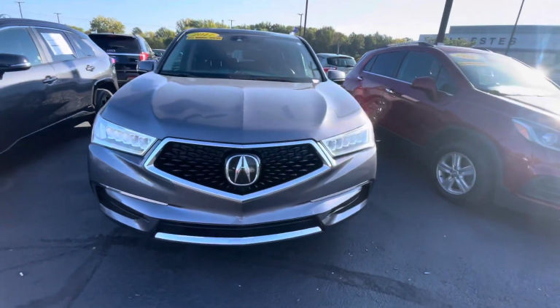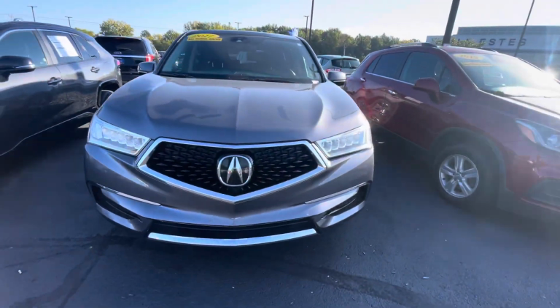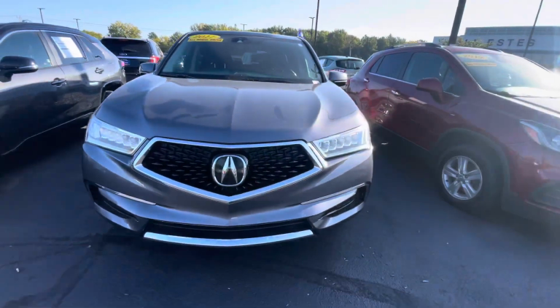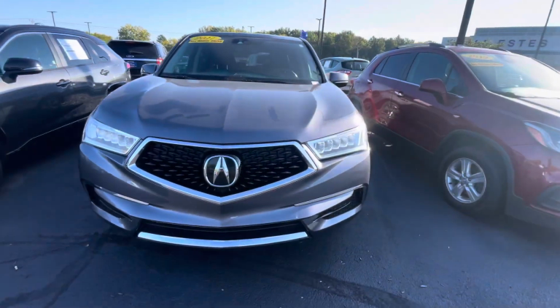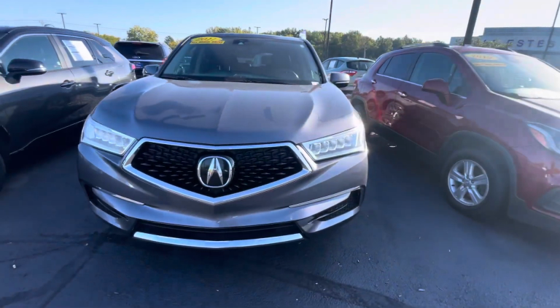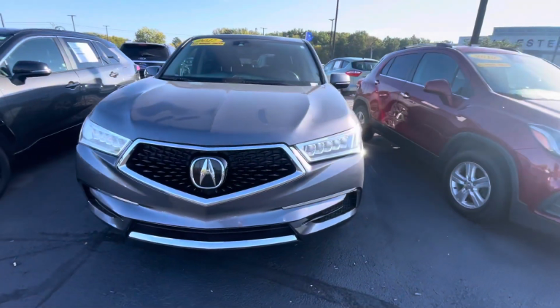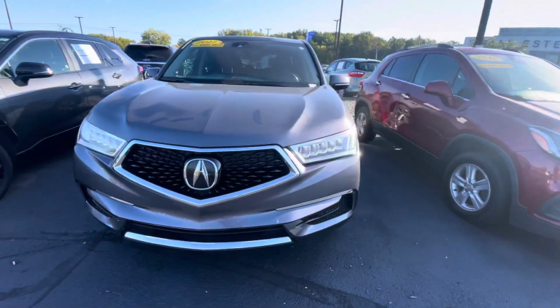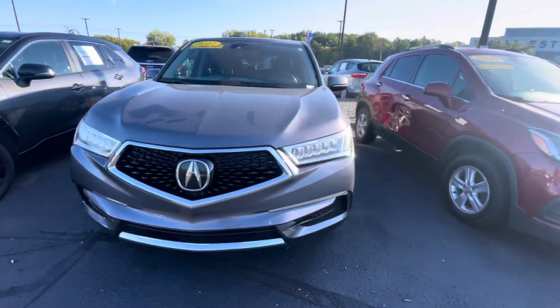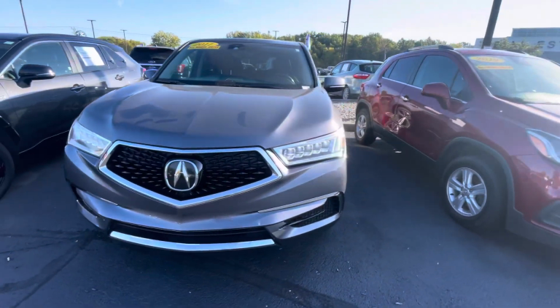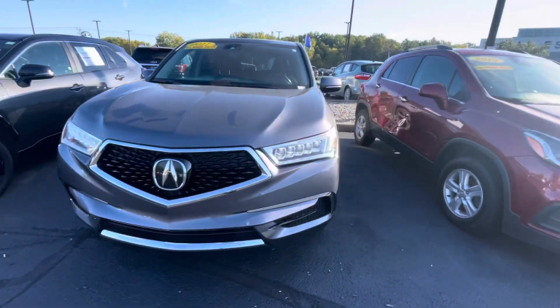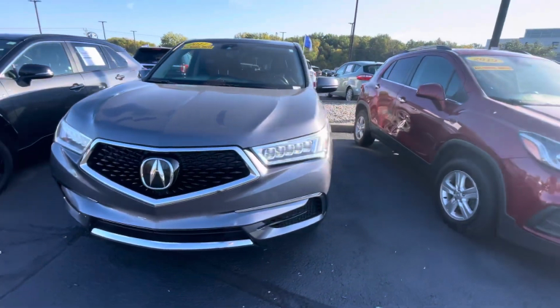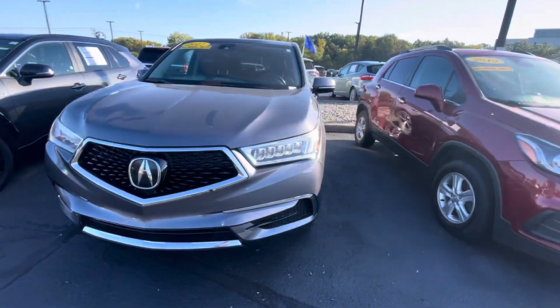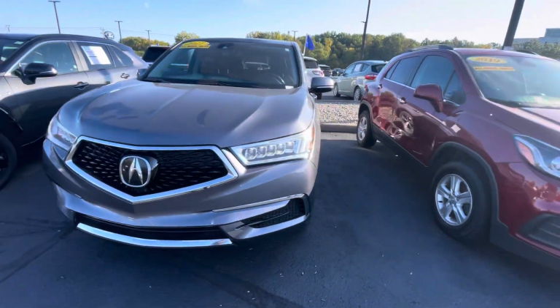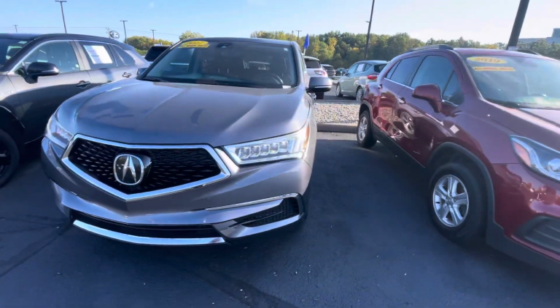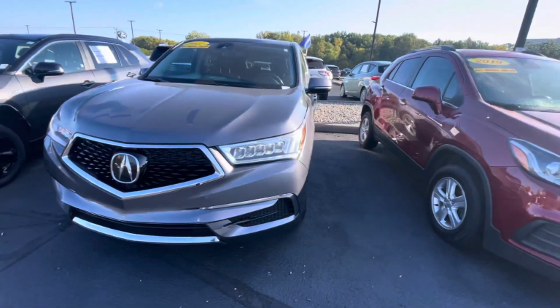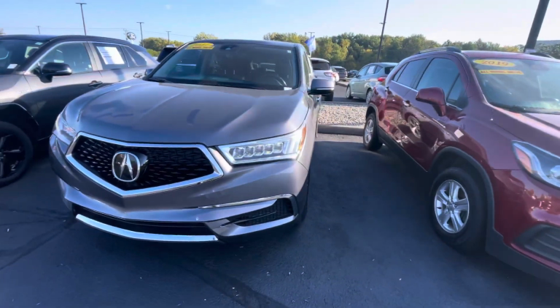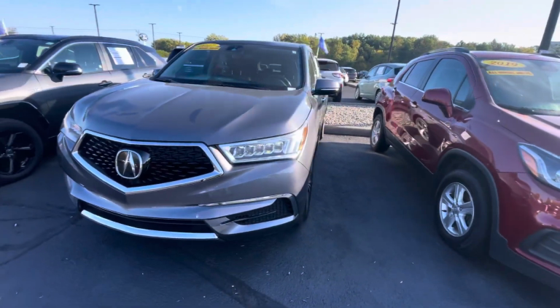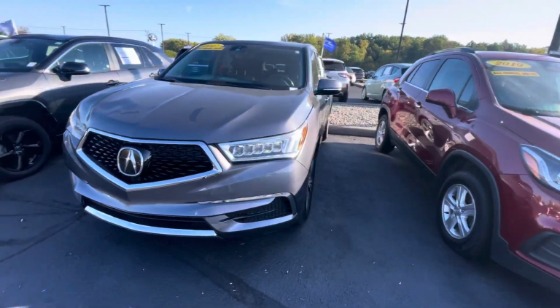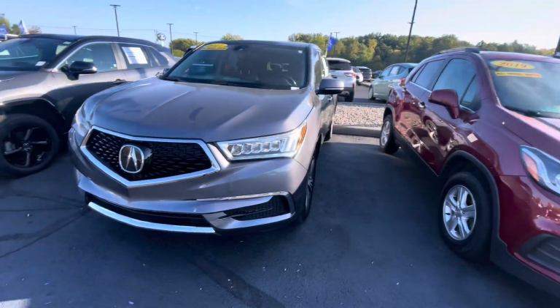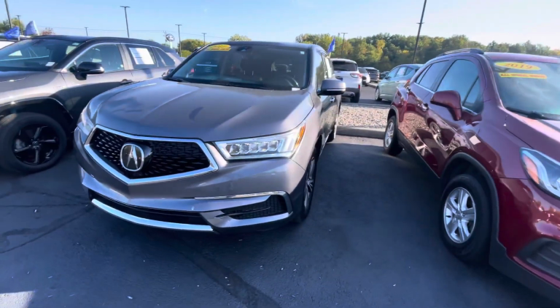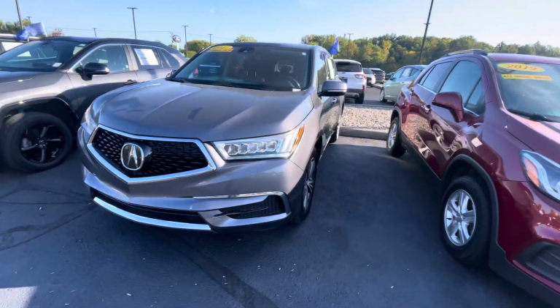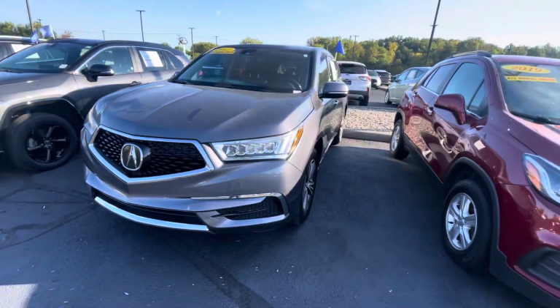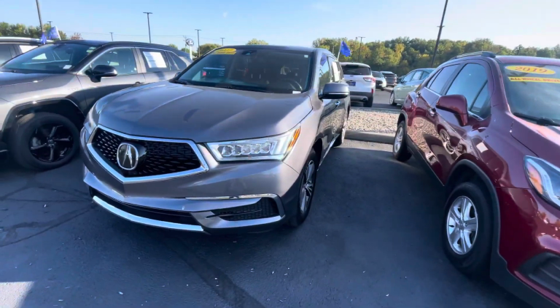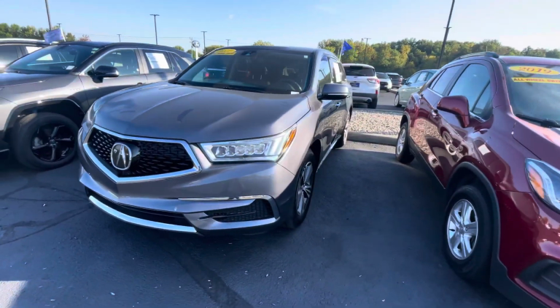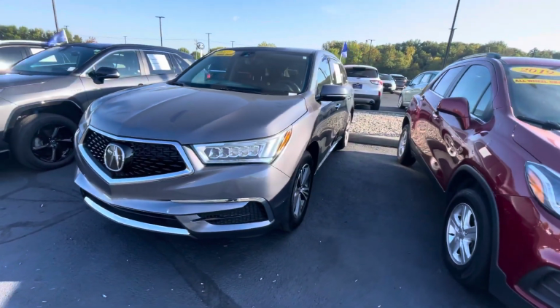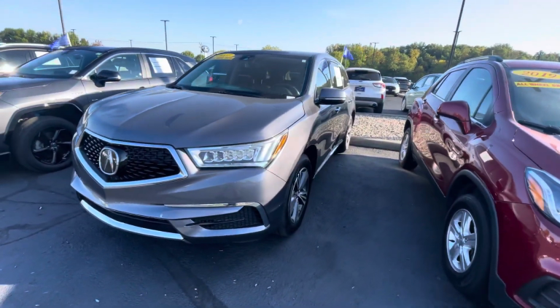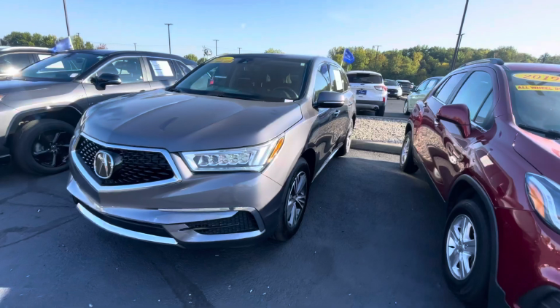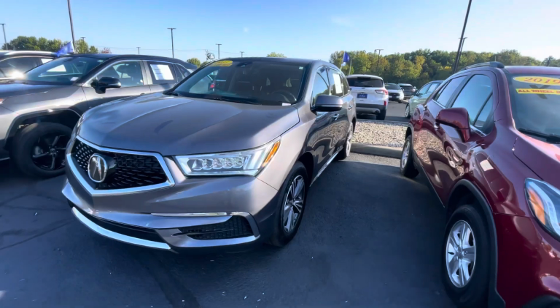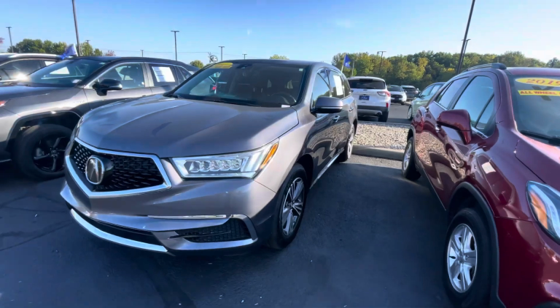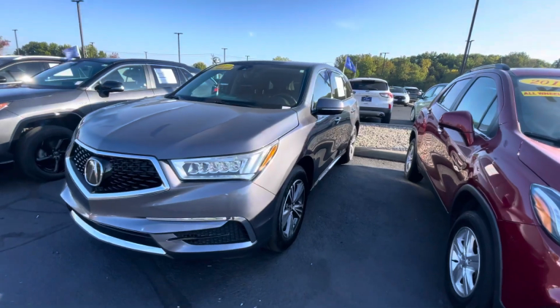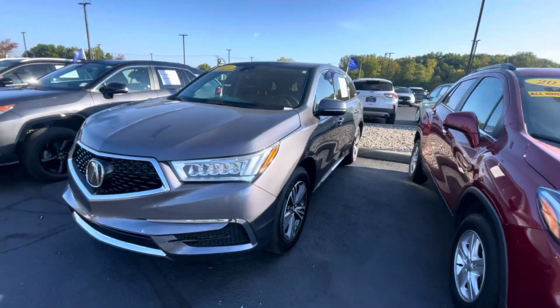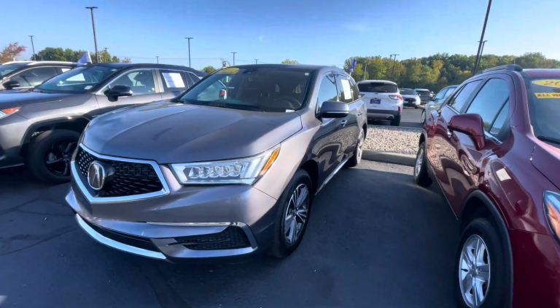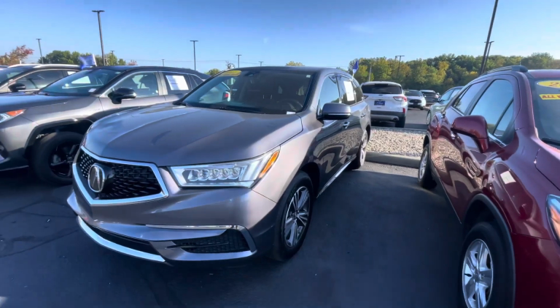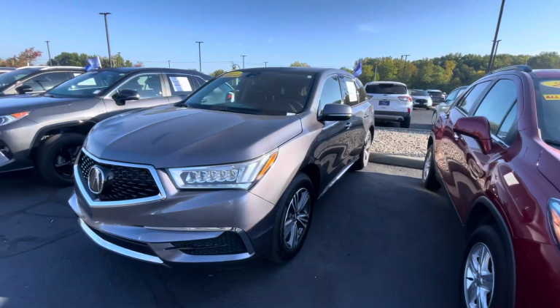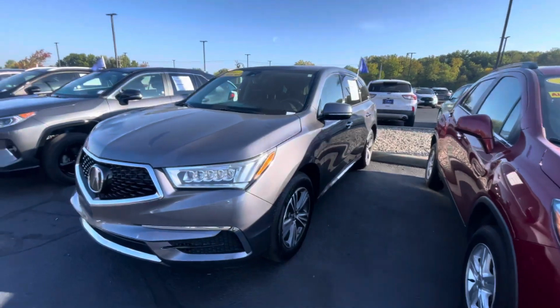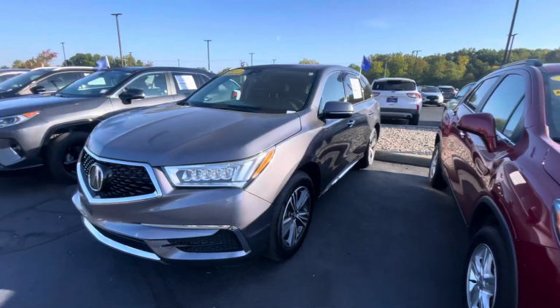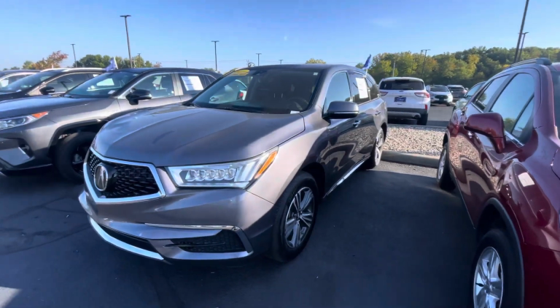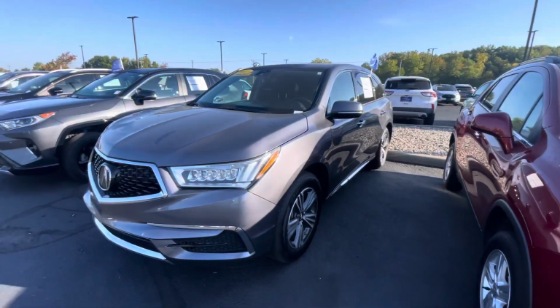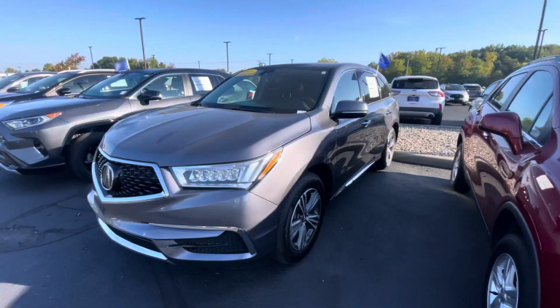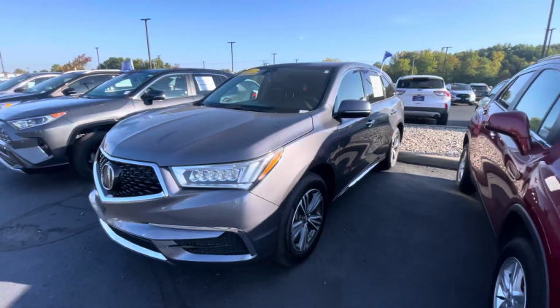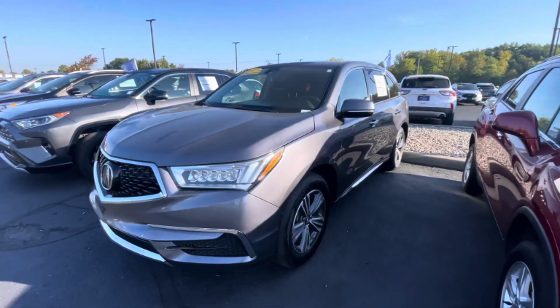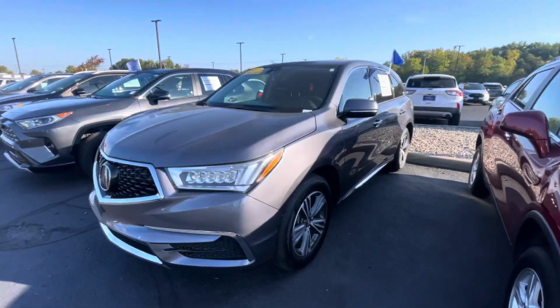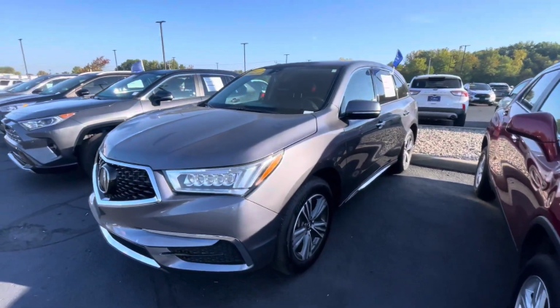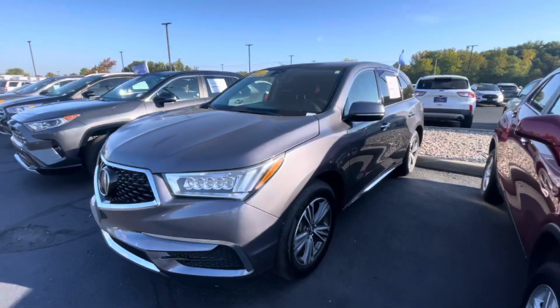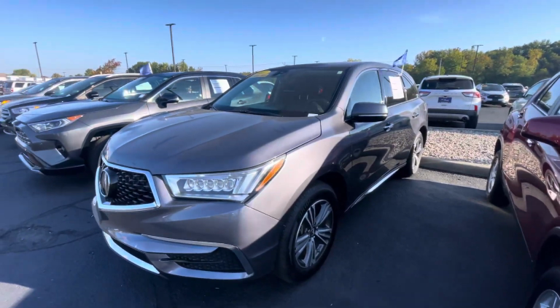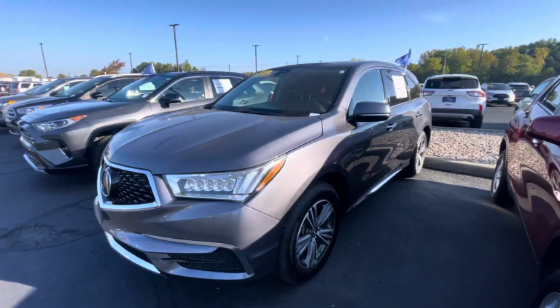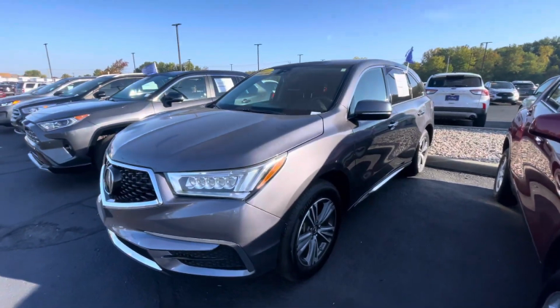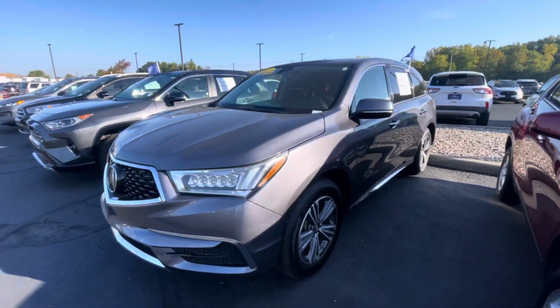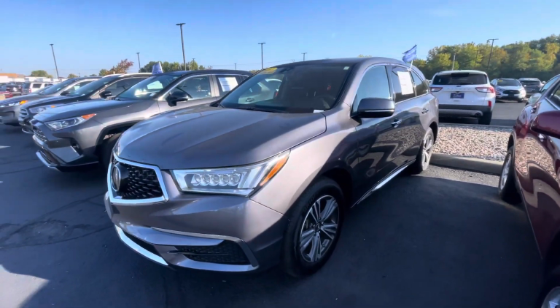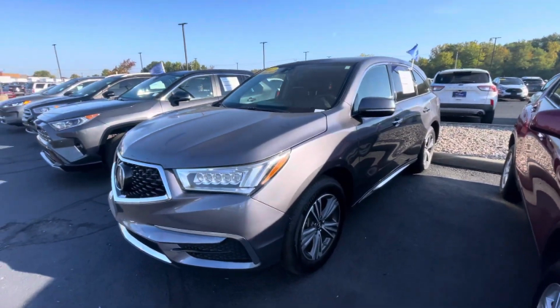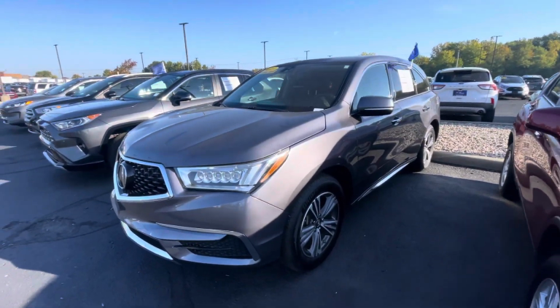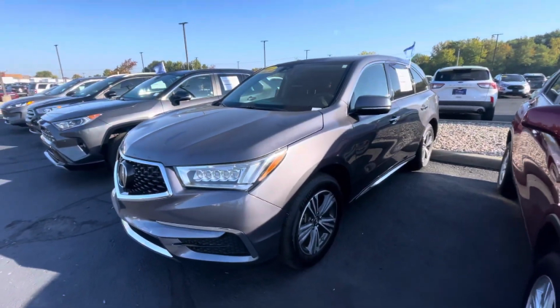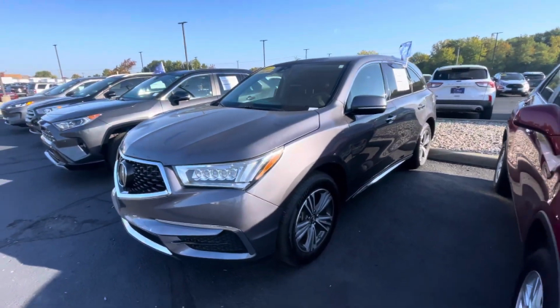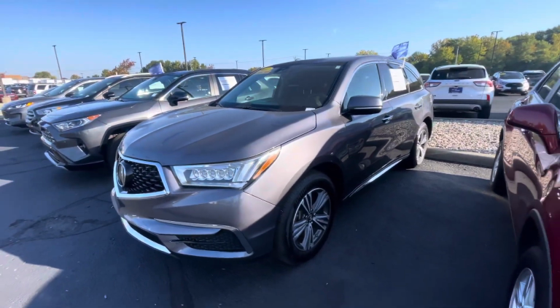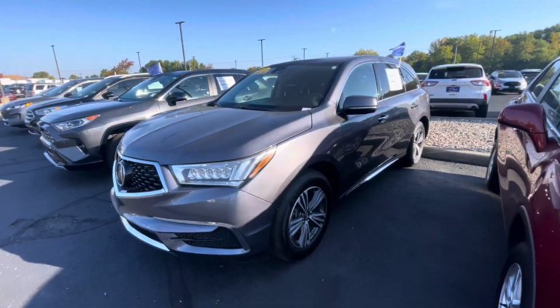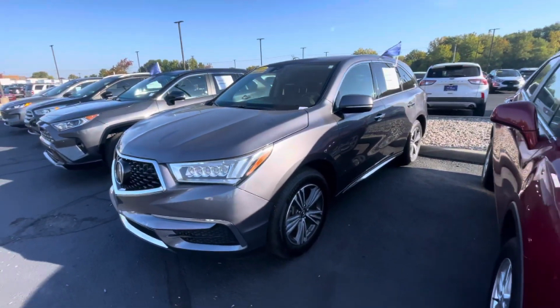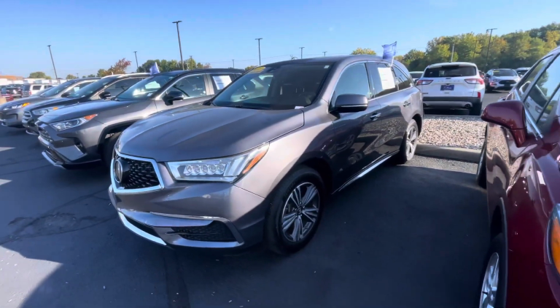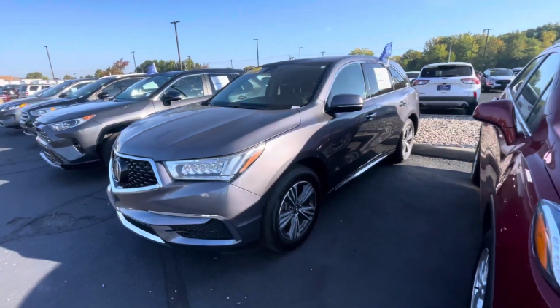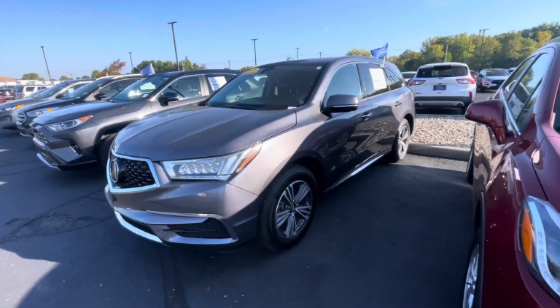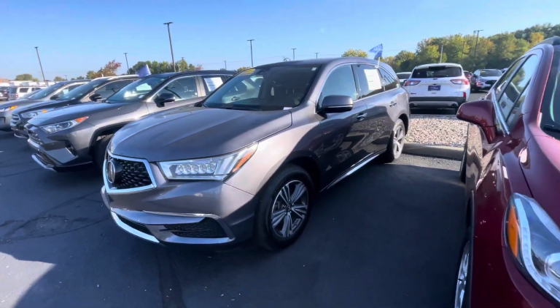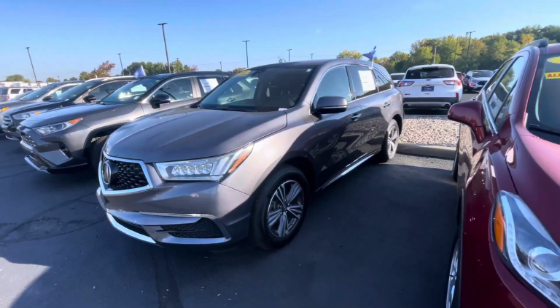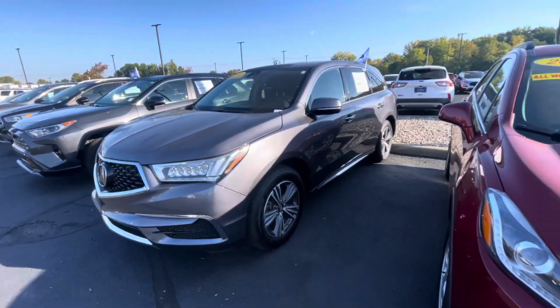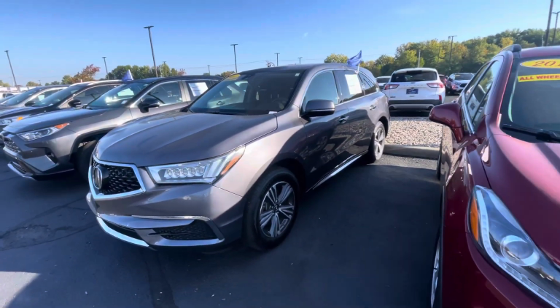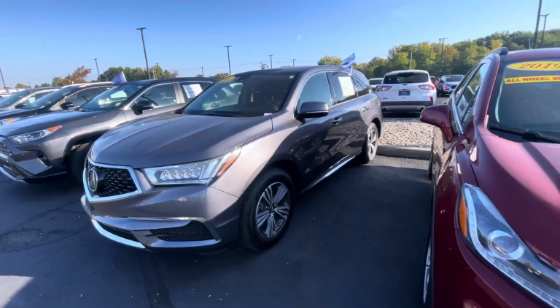Local trade-in. If you have any questions about this vehicle, please feel free to give me a call. My direct line is 317-858-6938. And again, this is Zach over here at Bill Estes Ford.